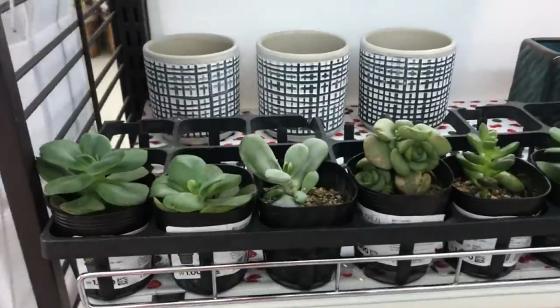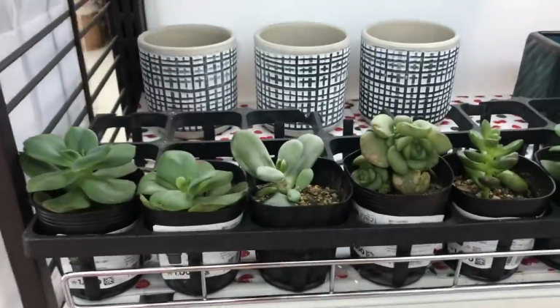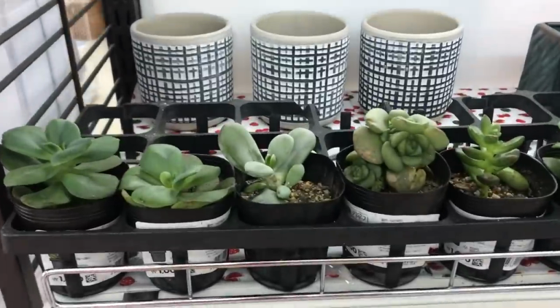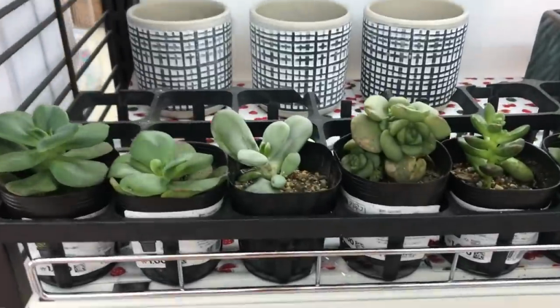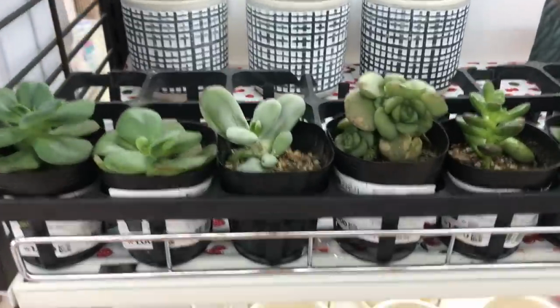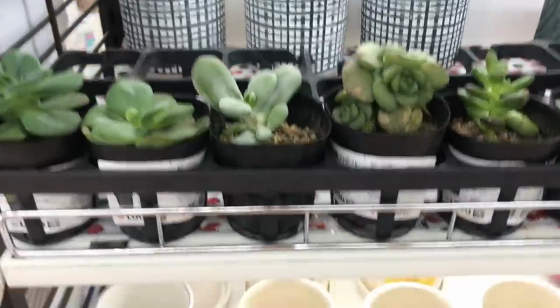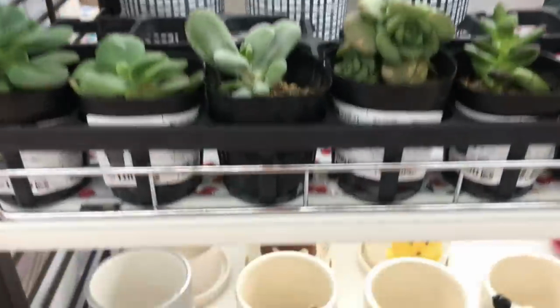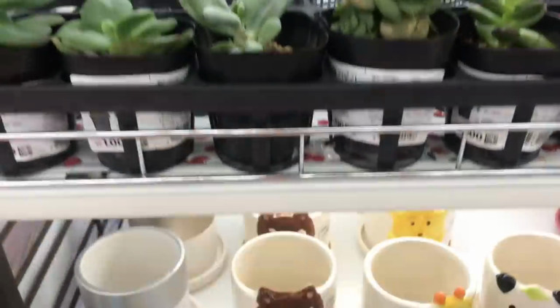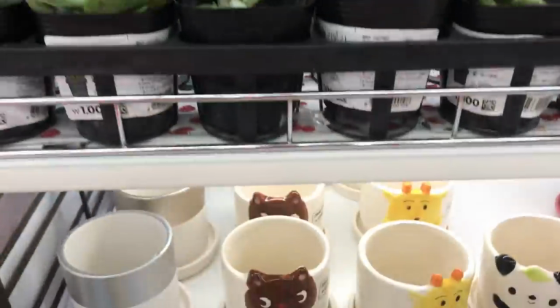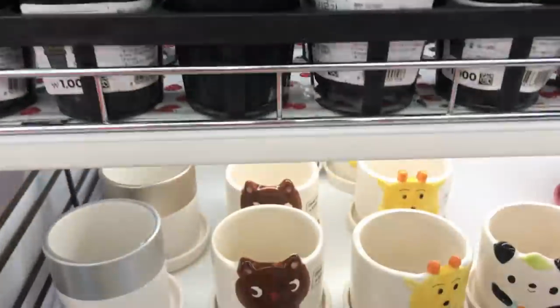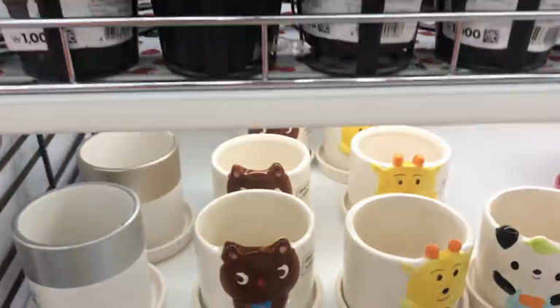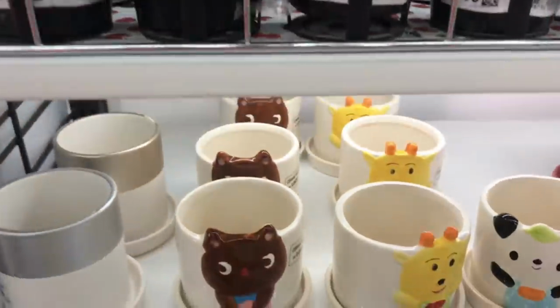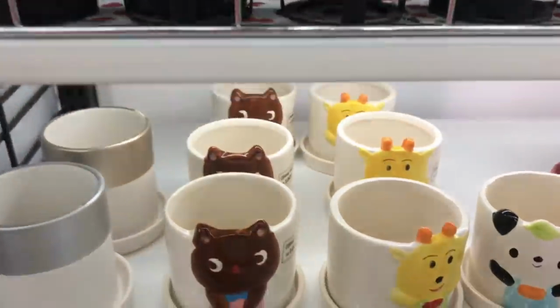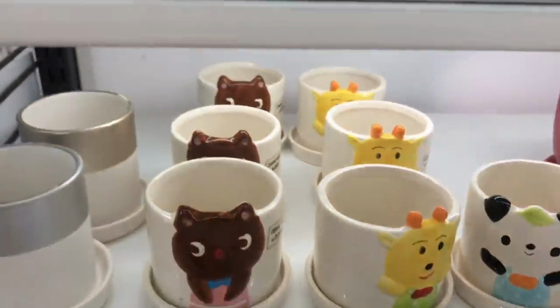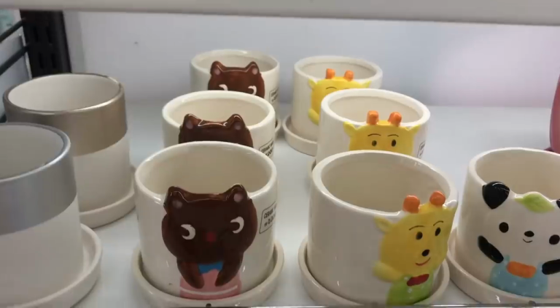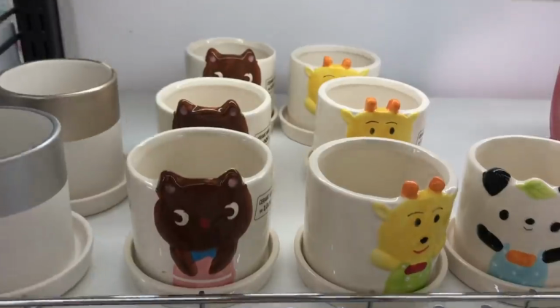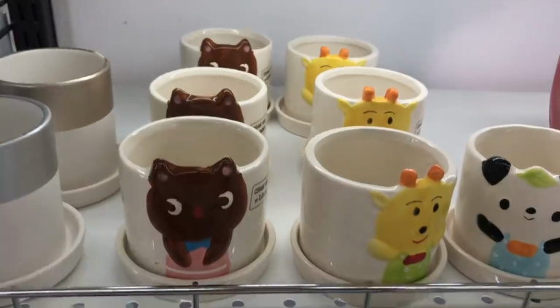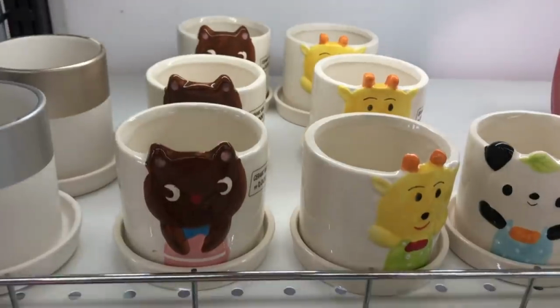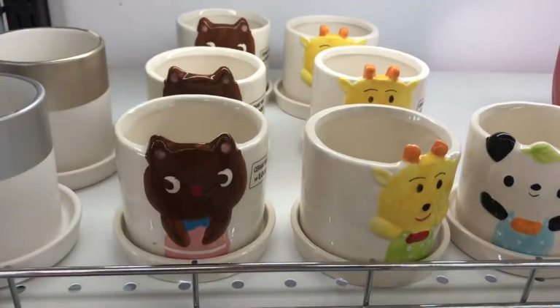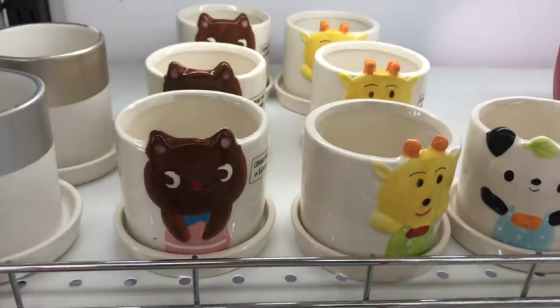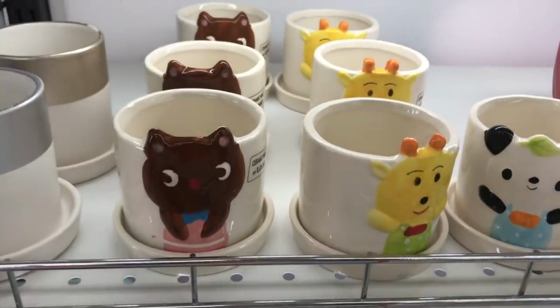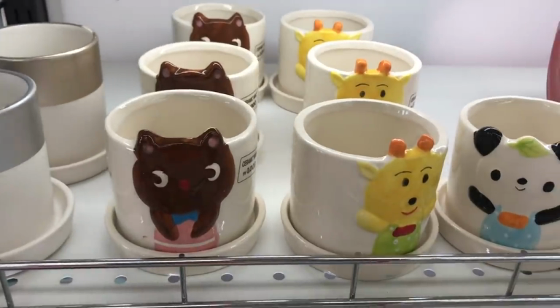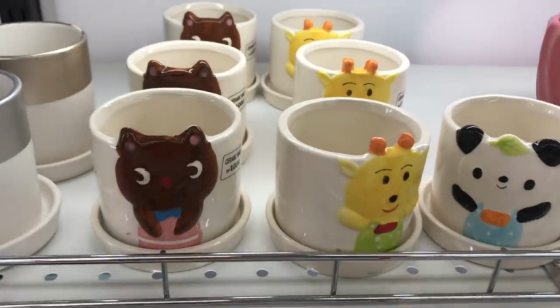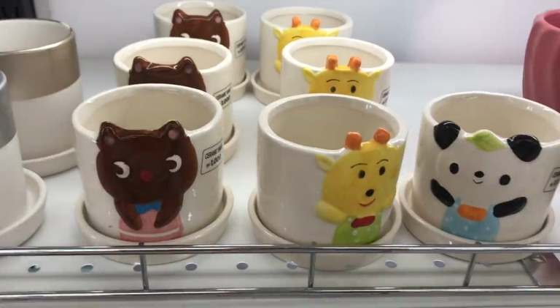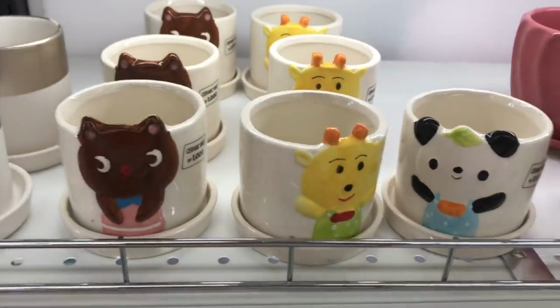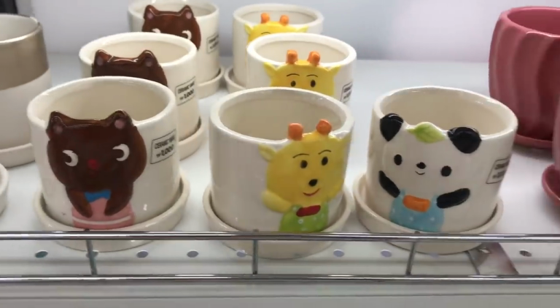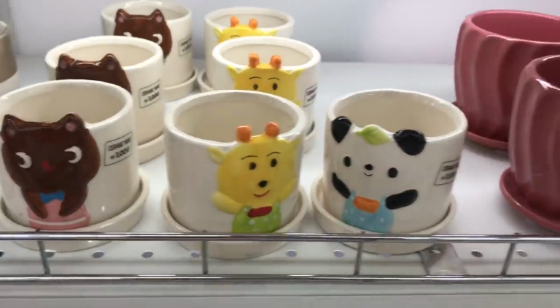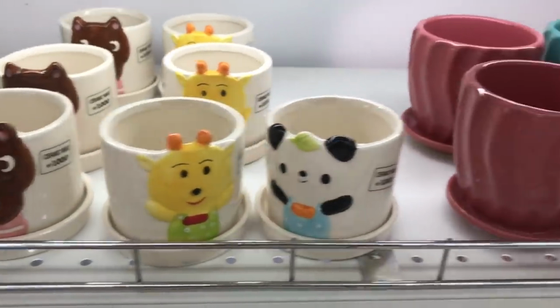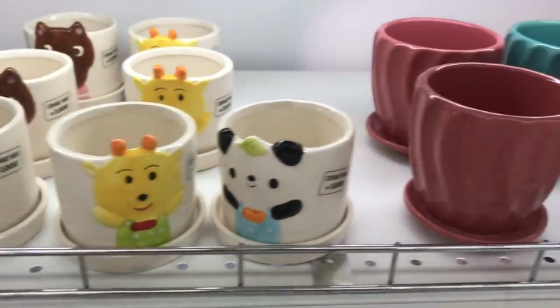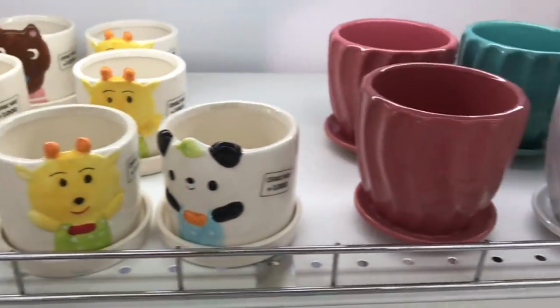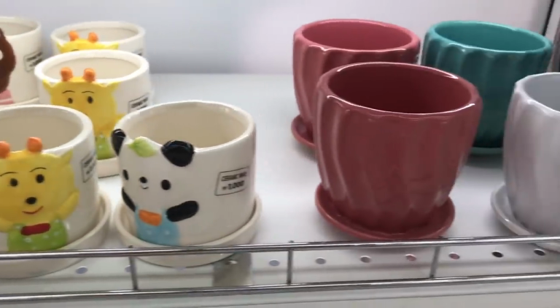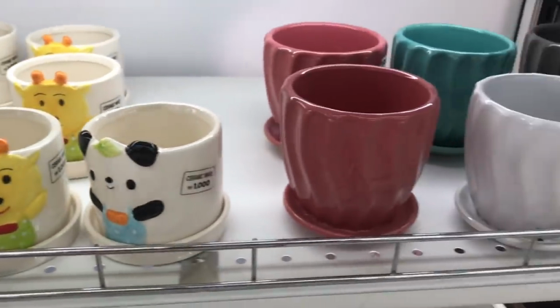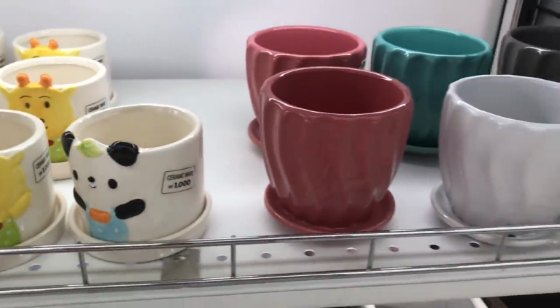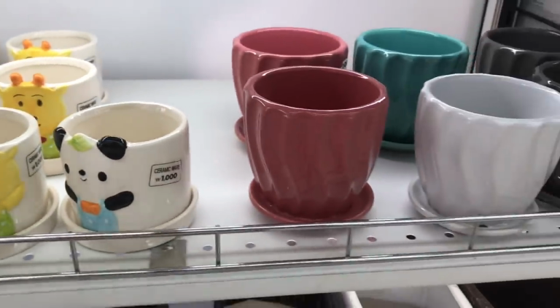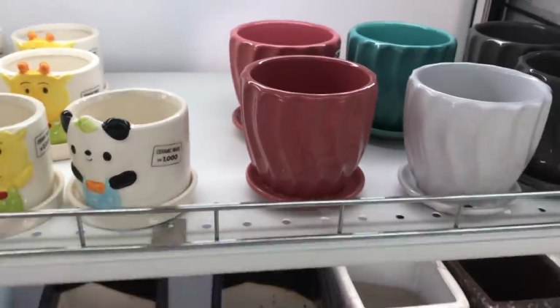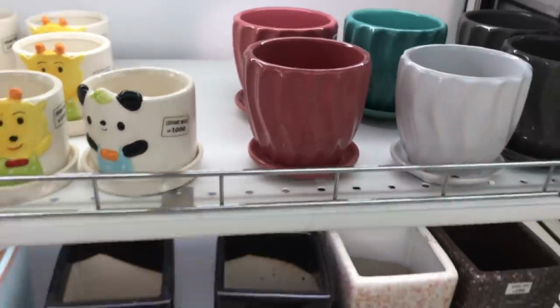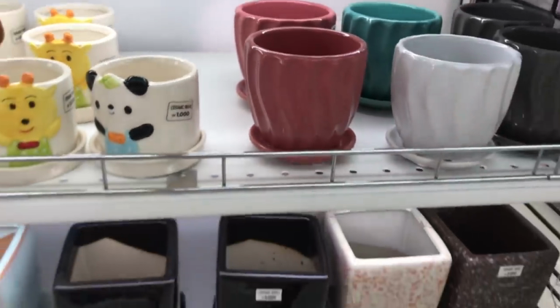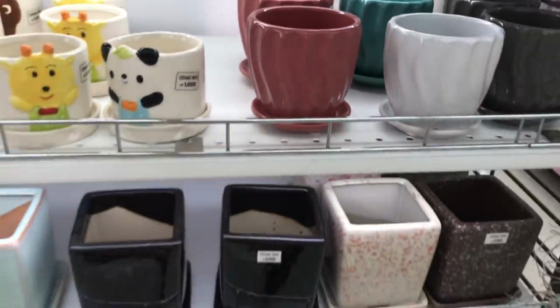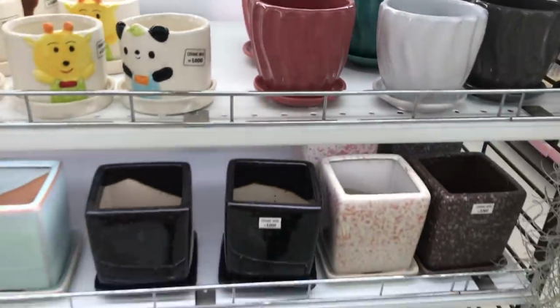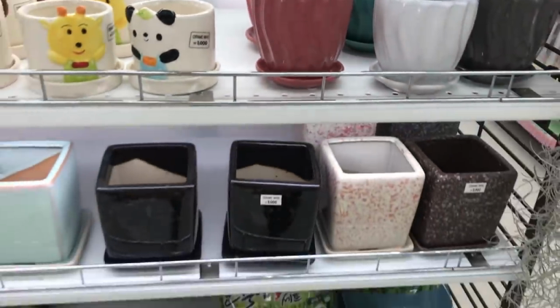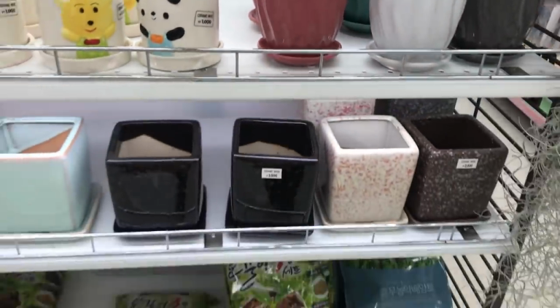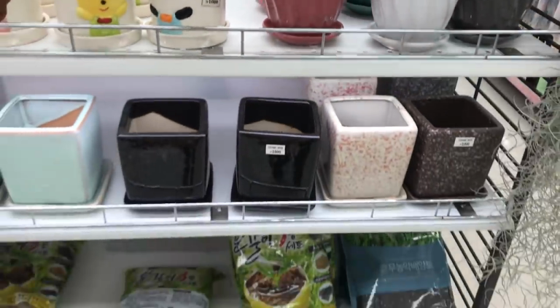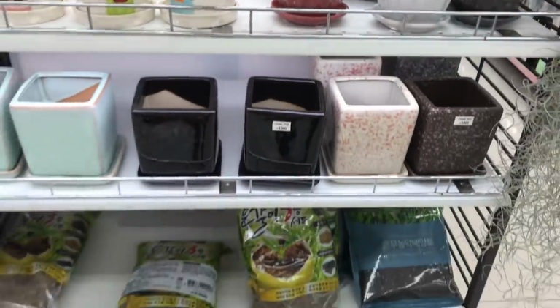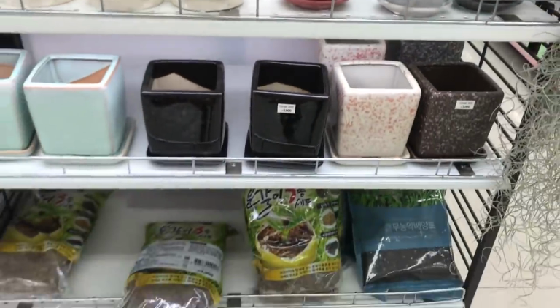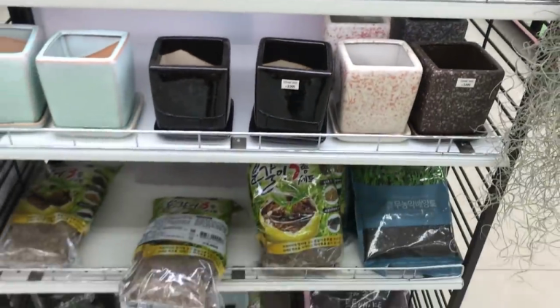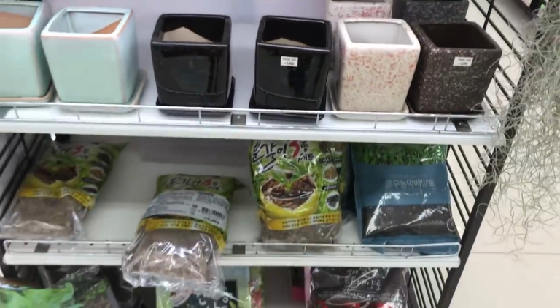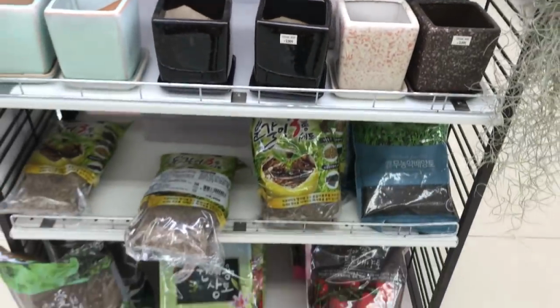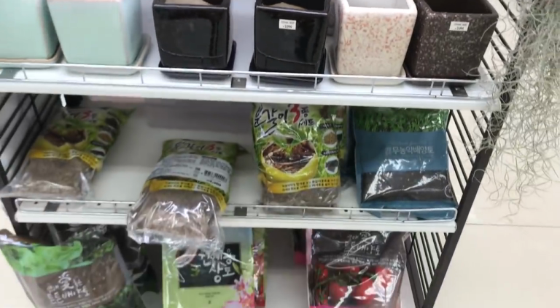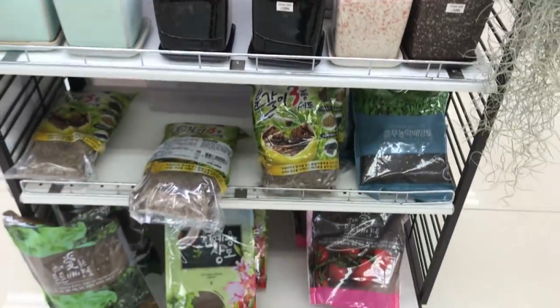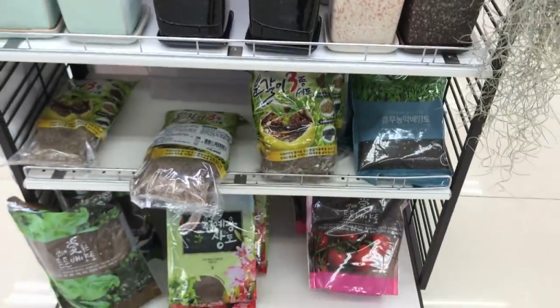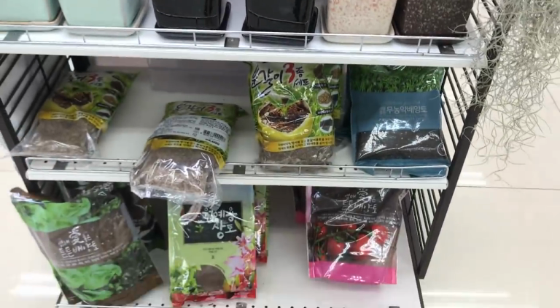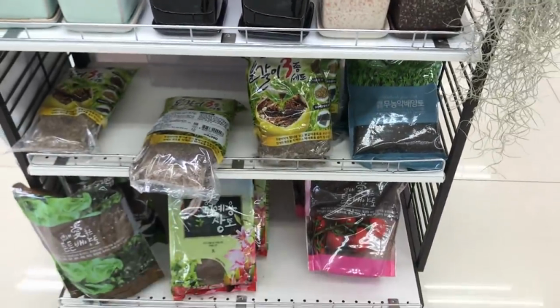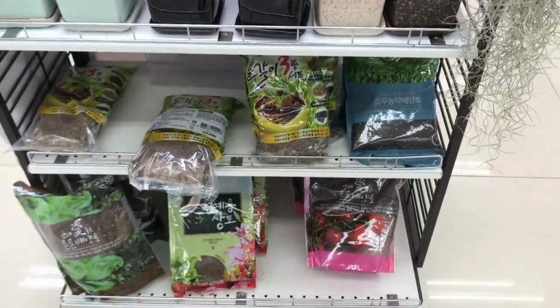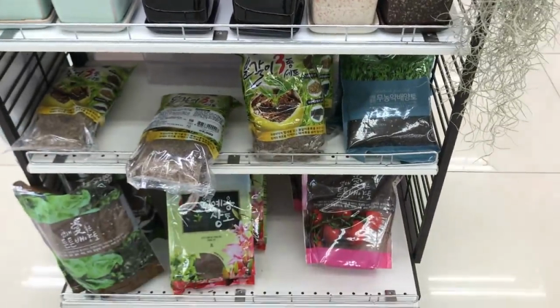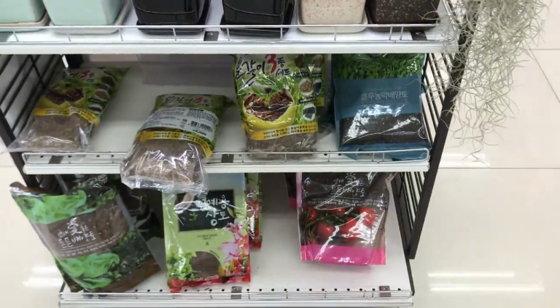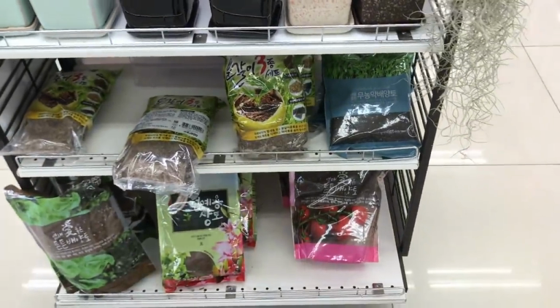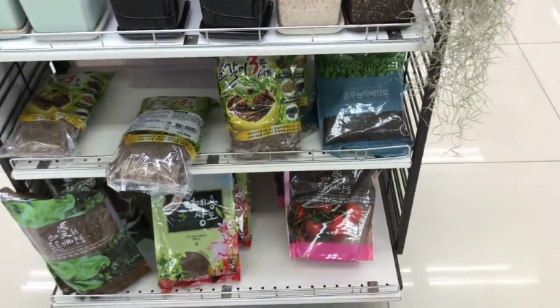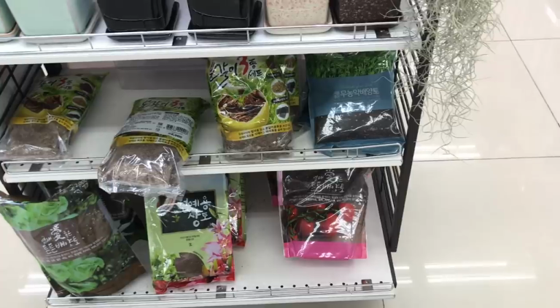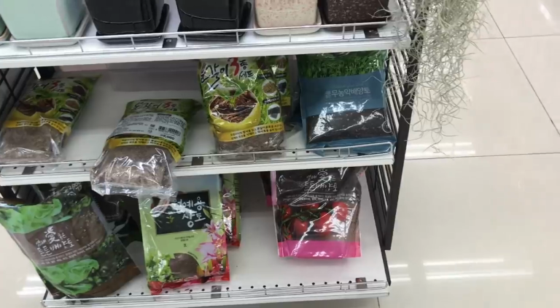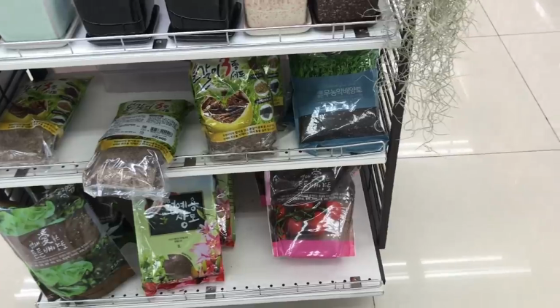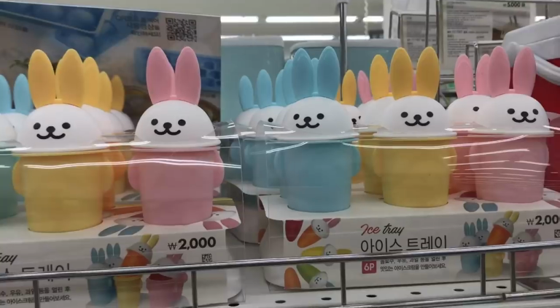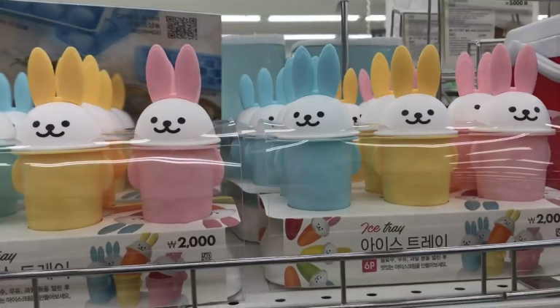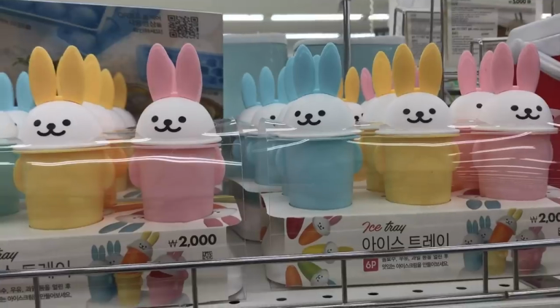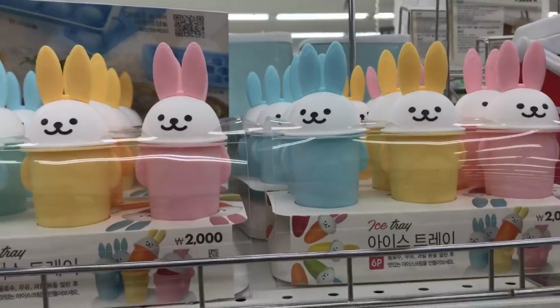Daiso Korea also sells some real plants and they have a lot of cute little pots. I ended up getting a large one for my orchid.